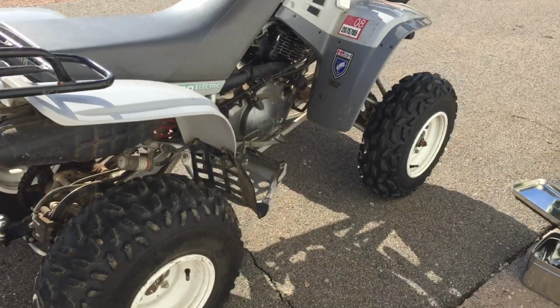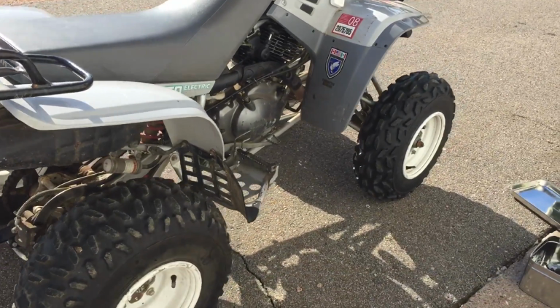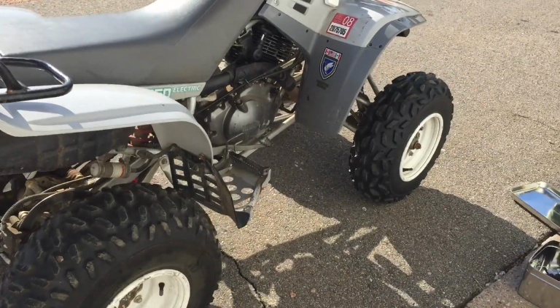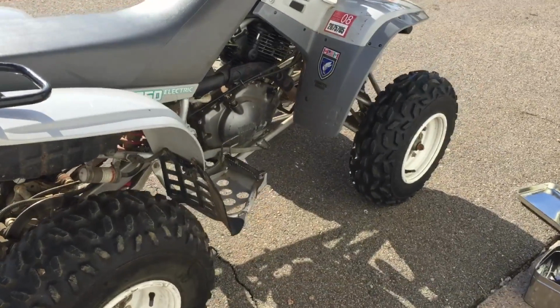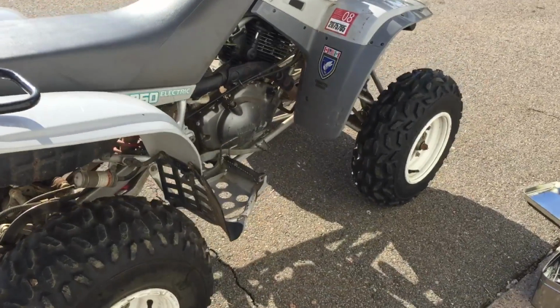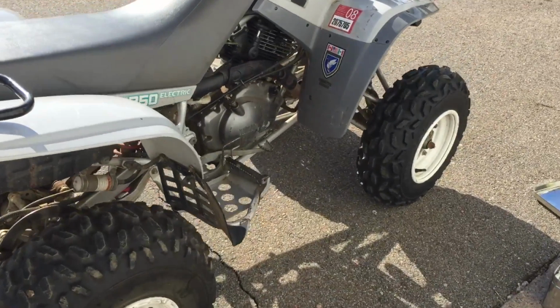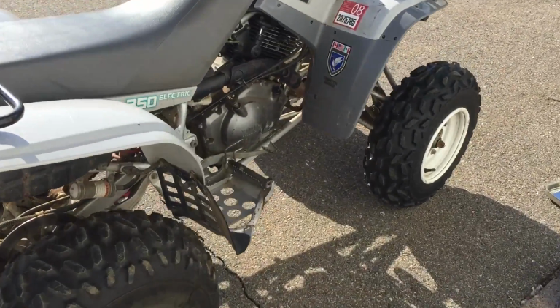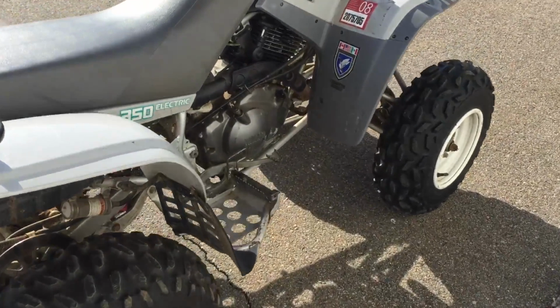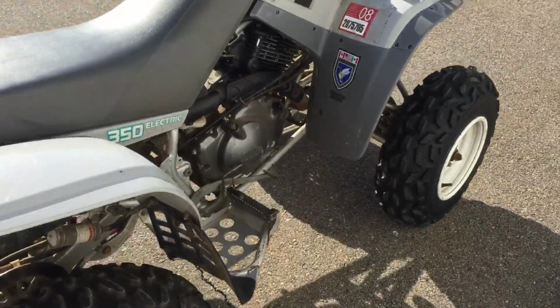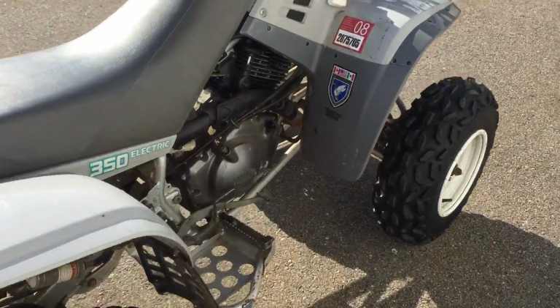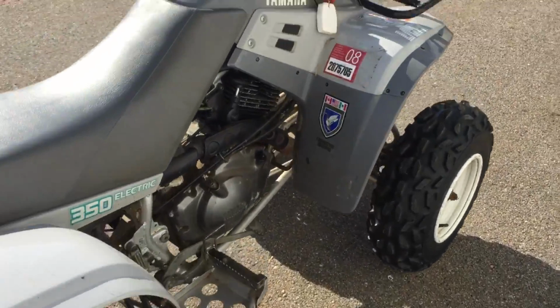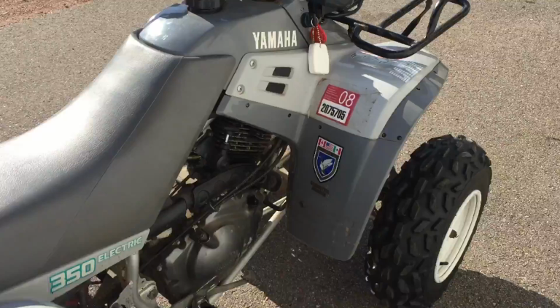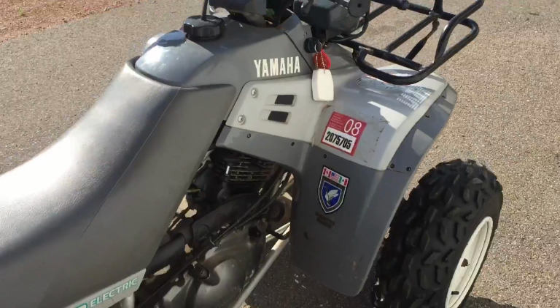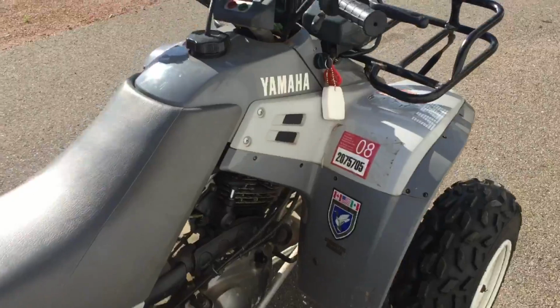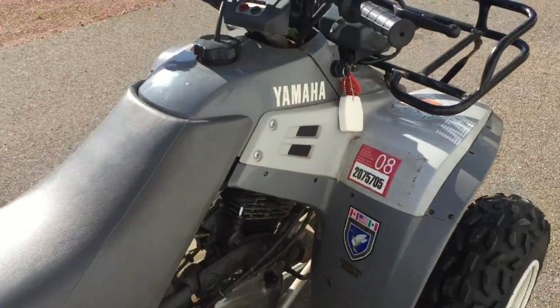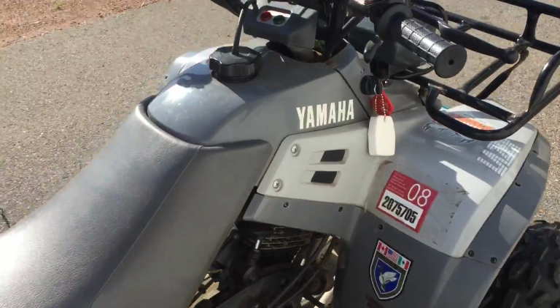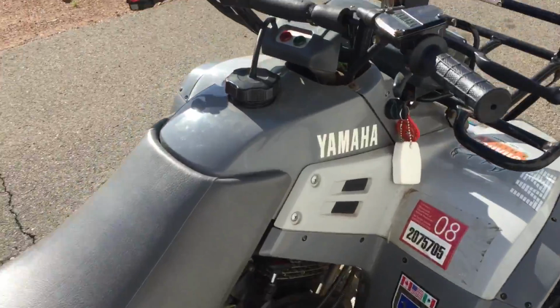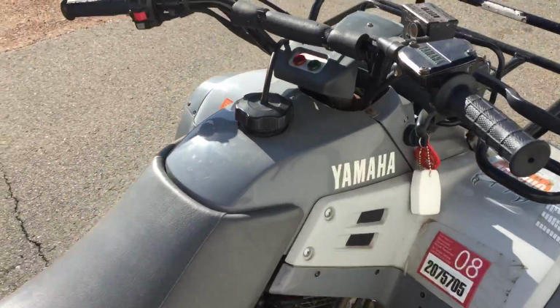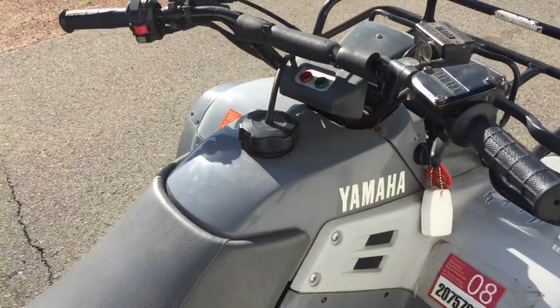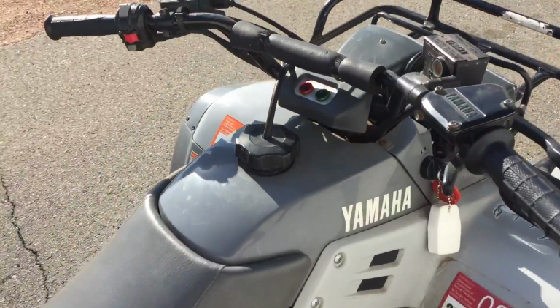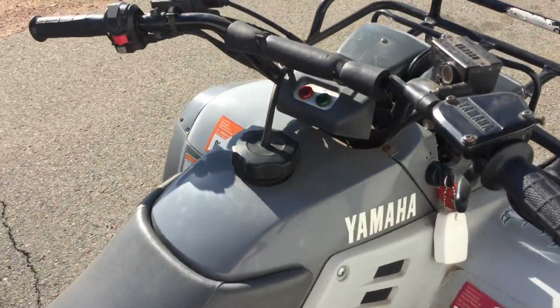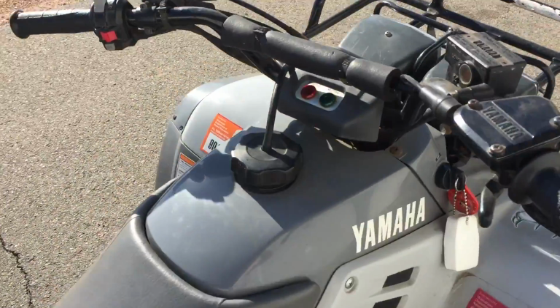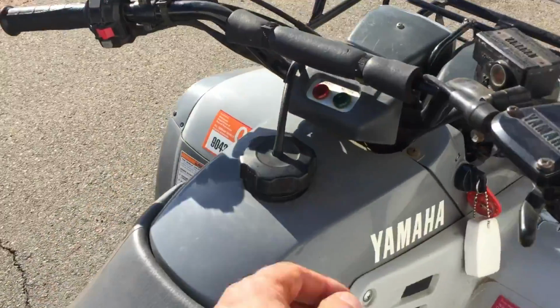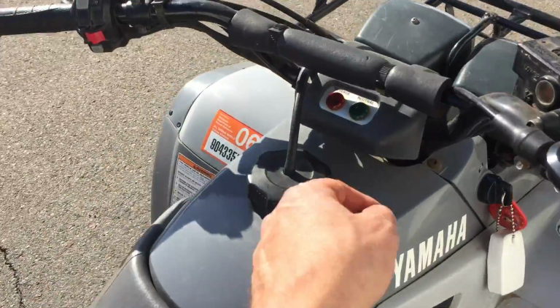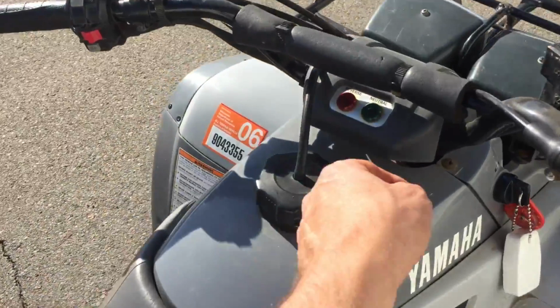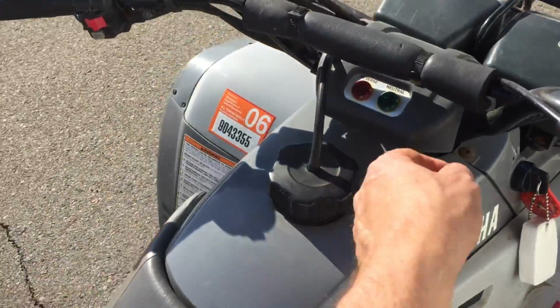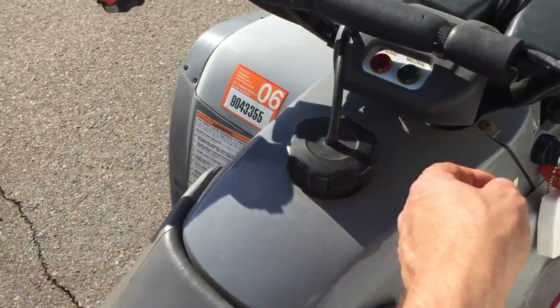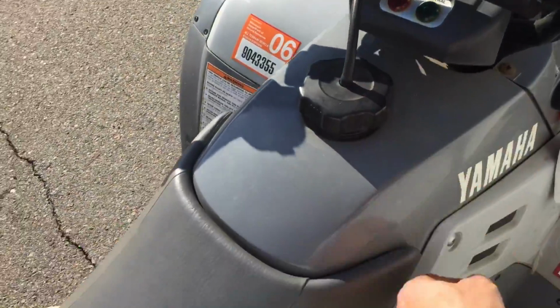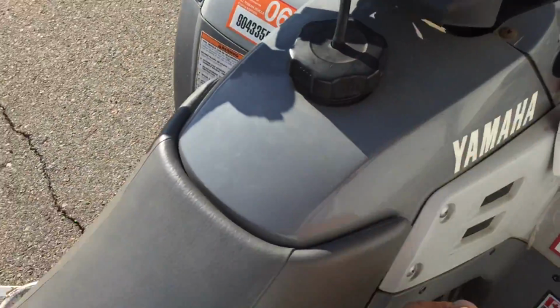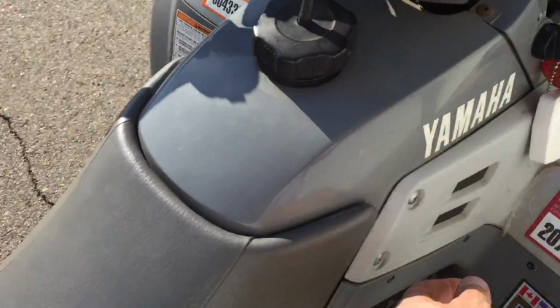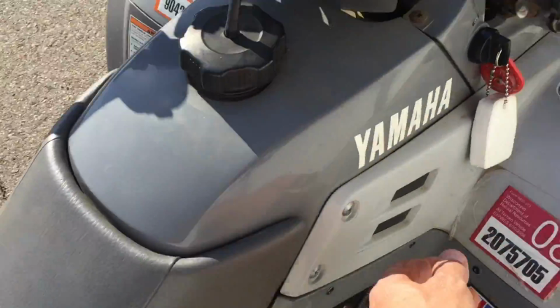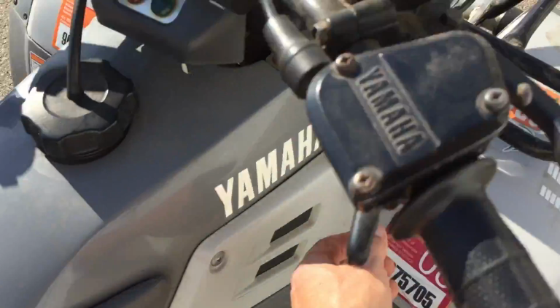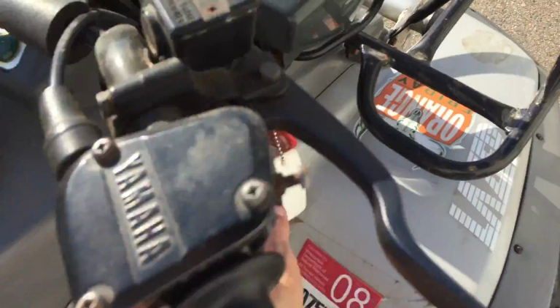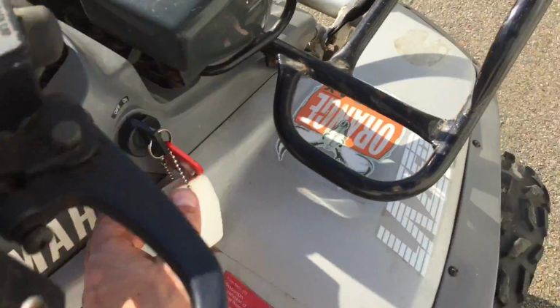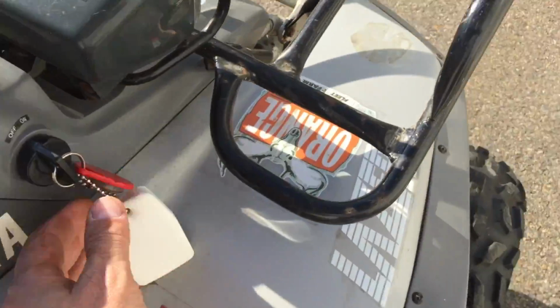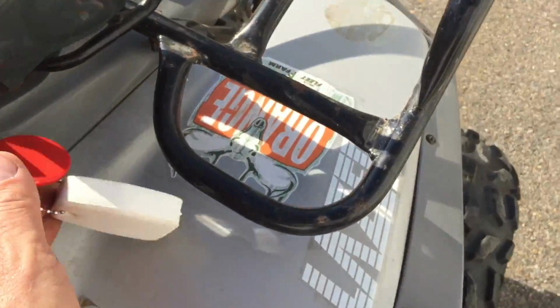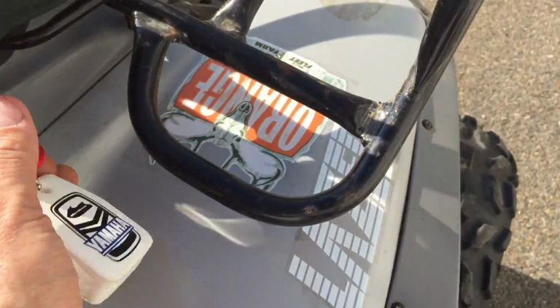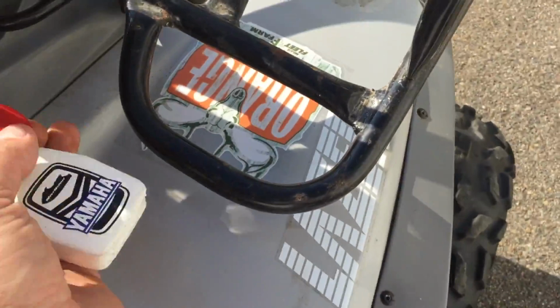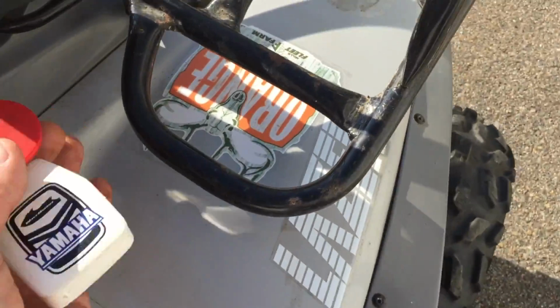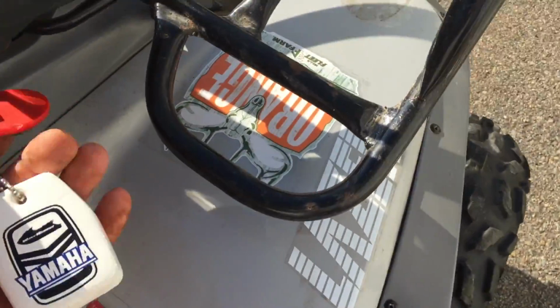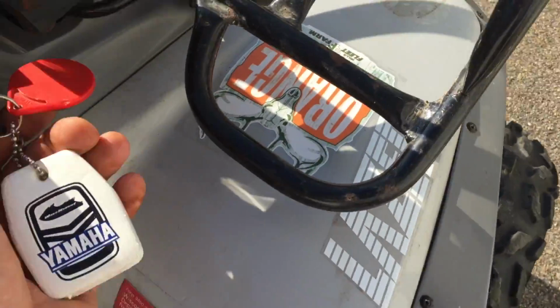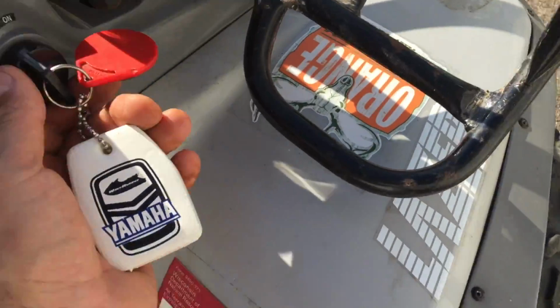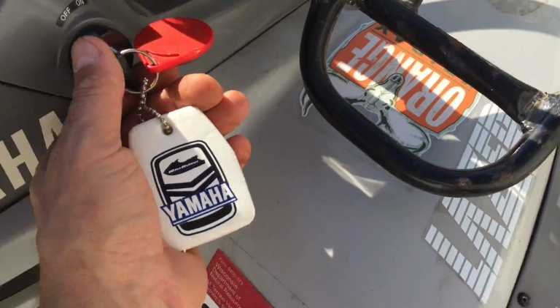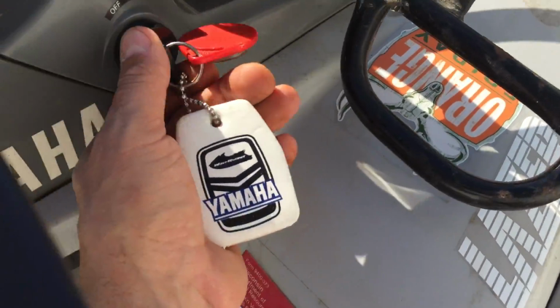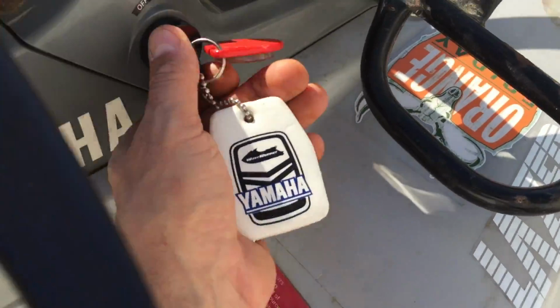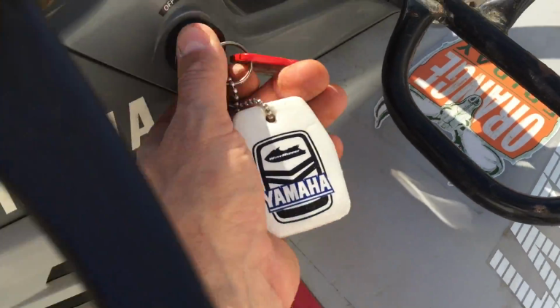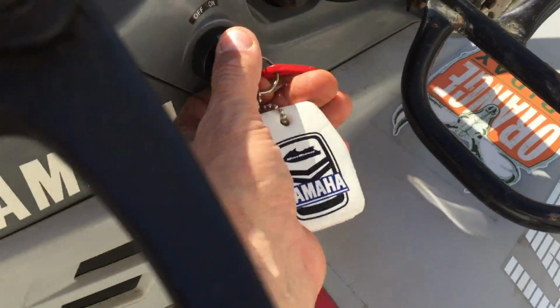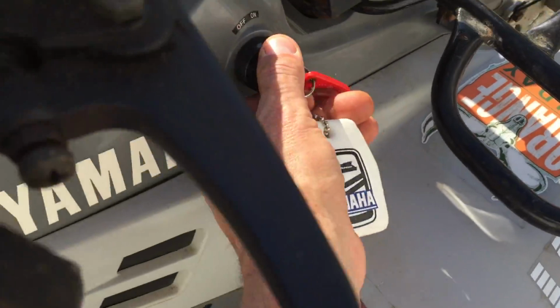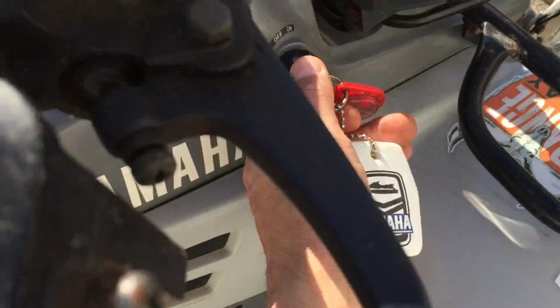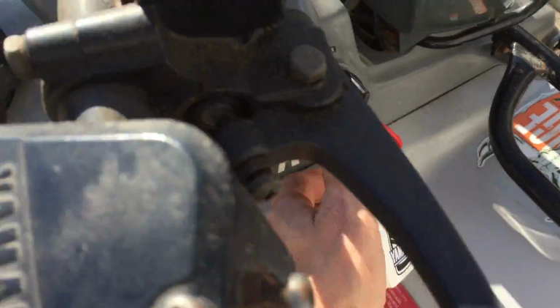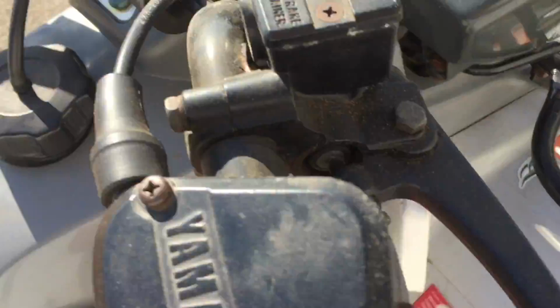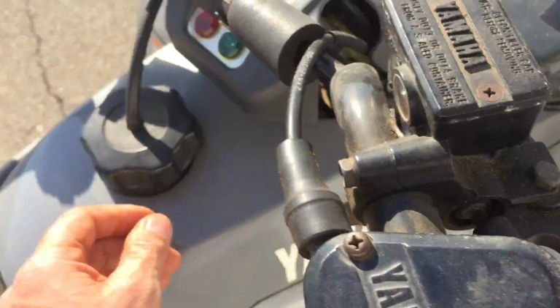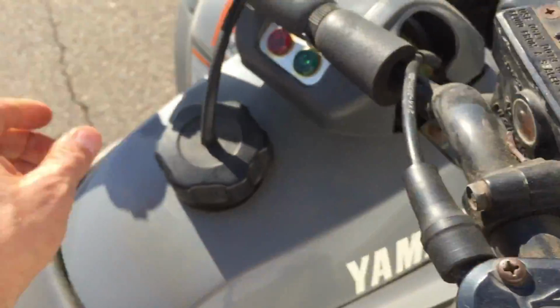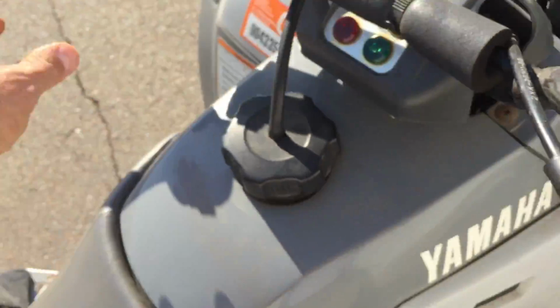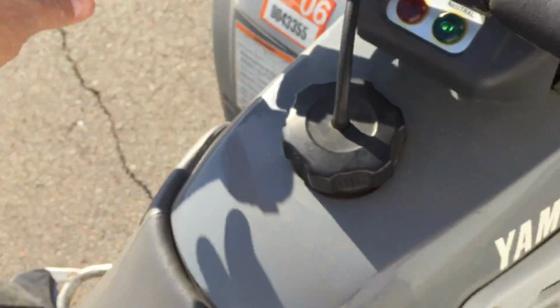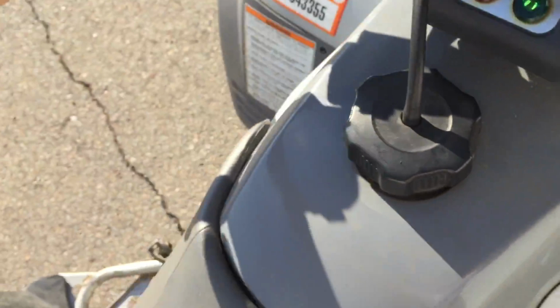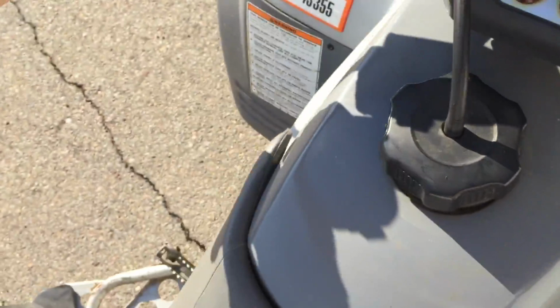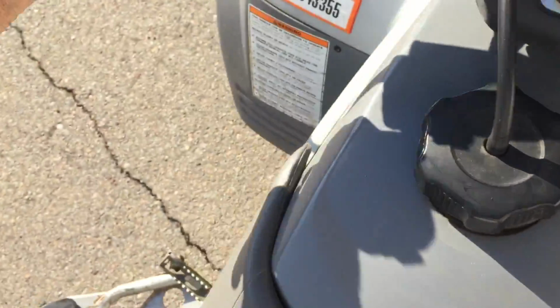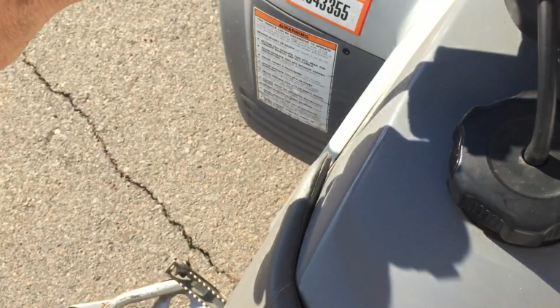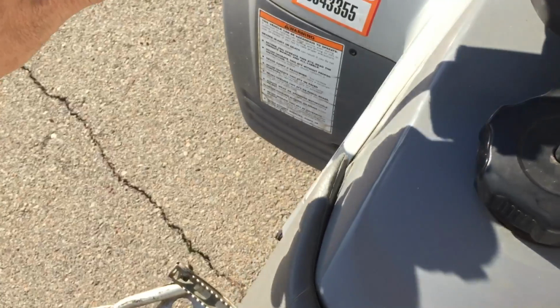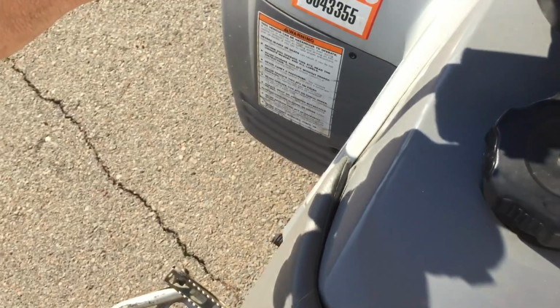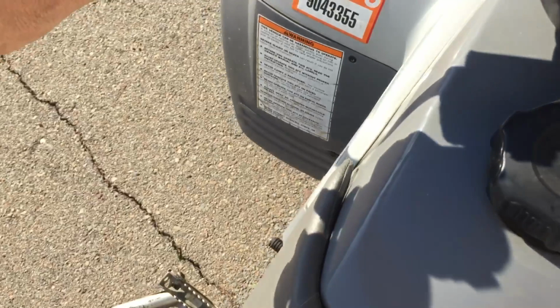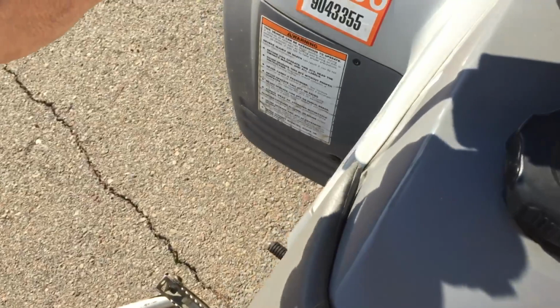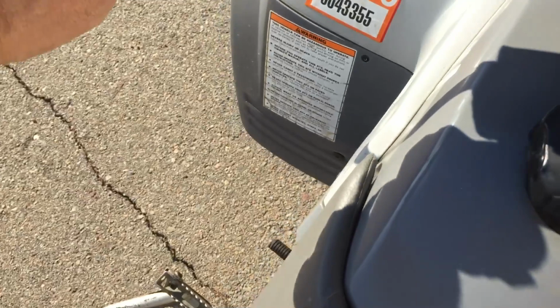Starts good, runs good, works through reverse and everything. Let me fire it up here.